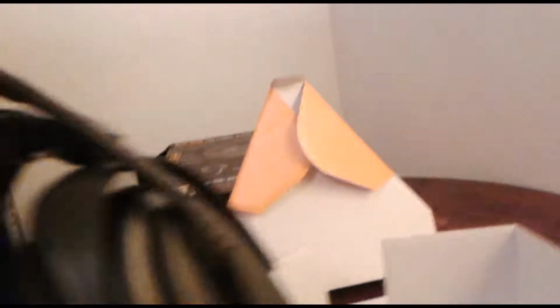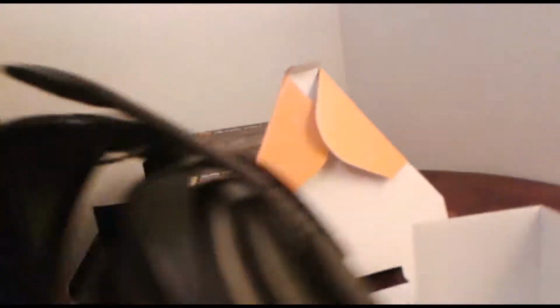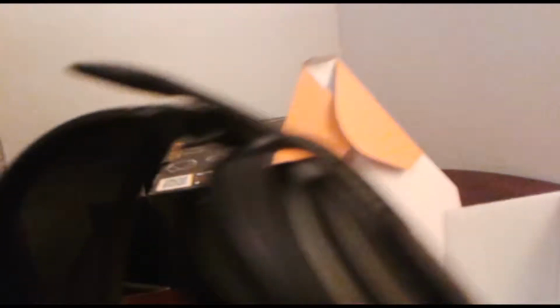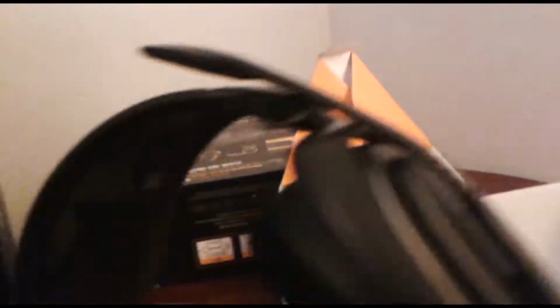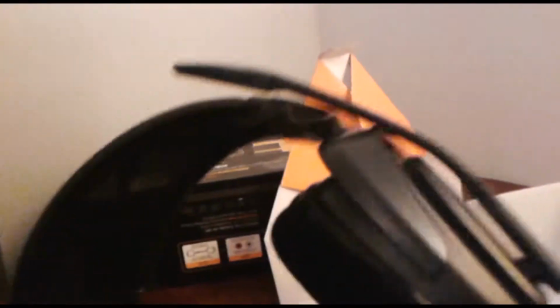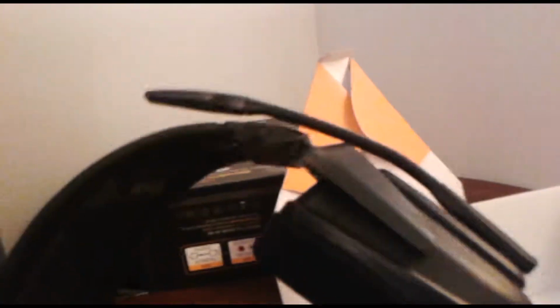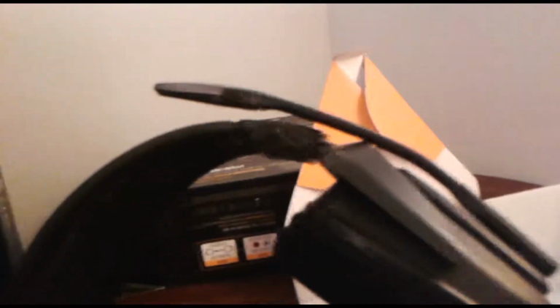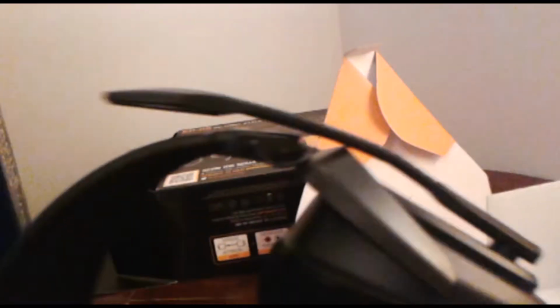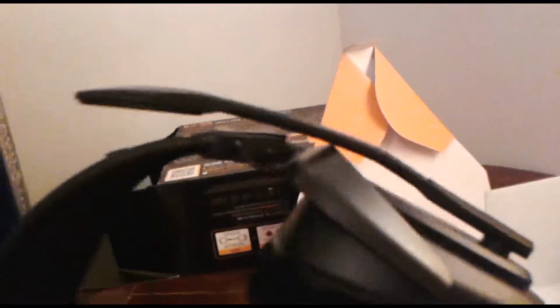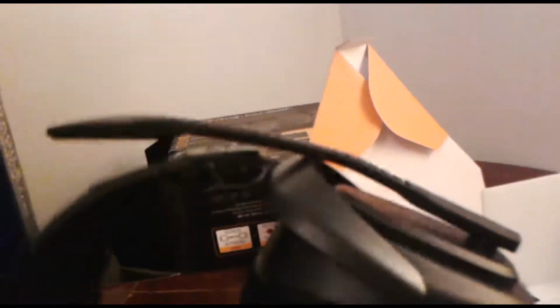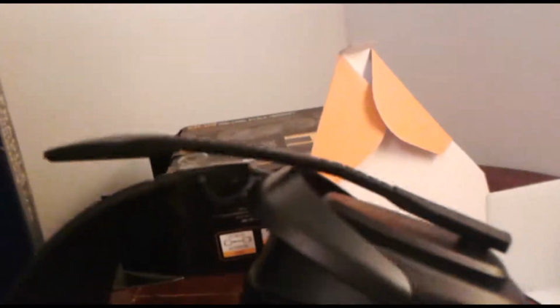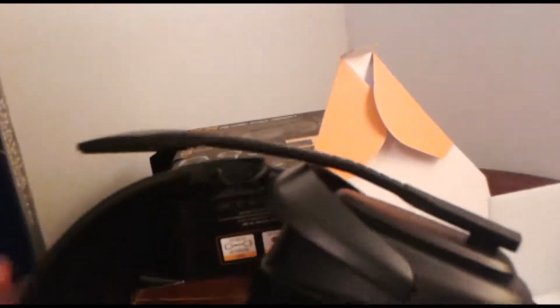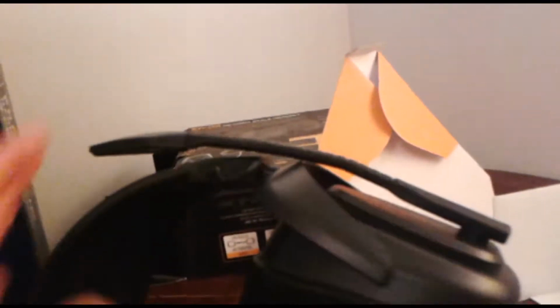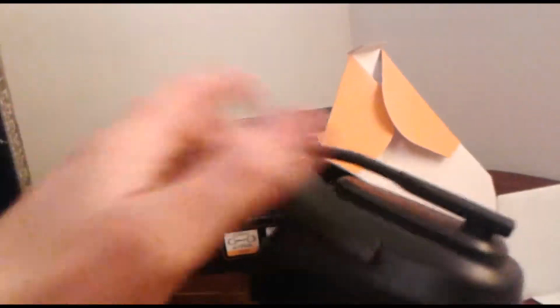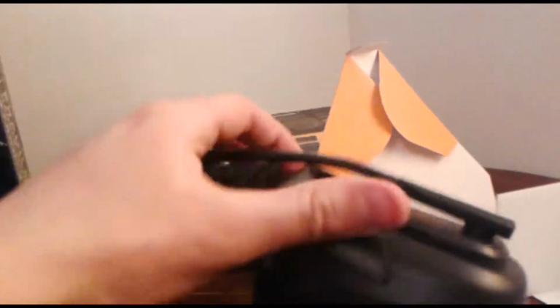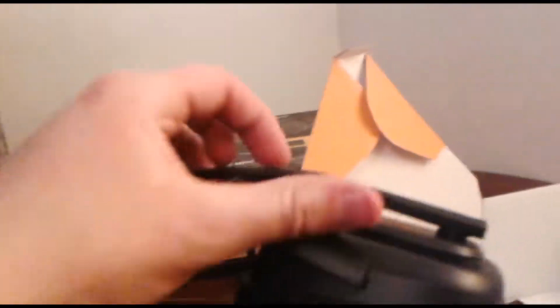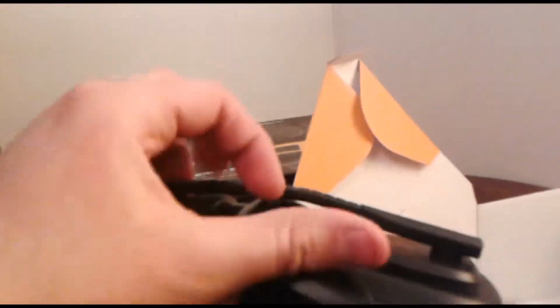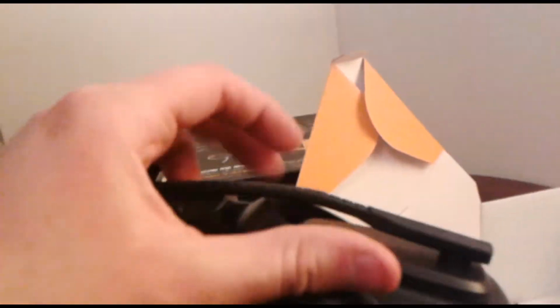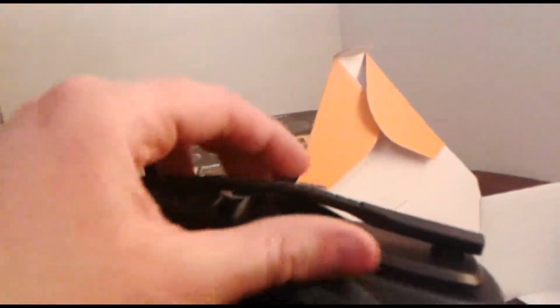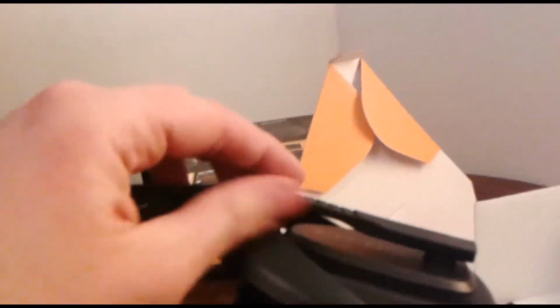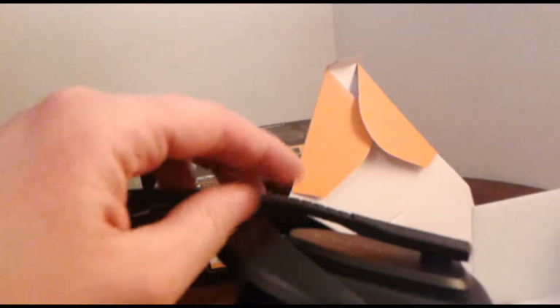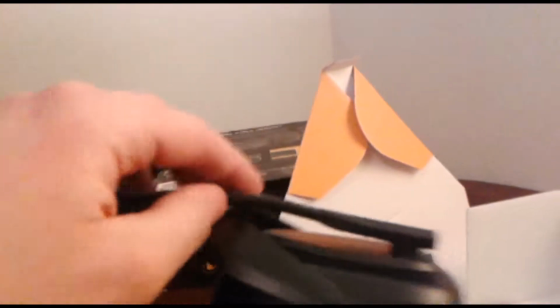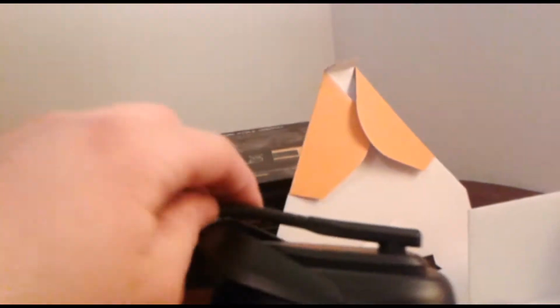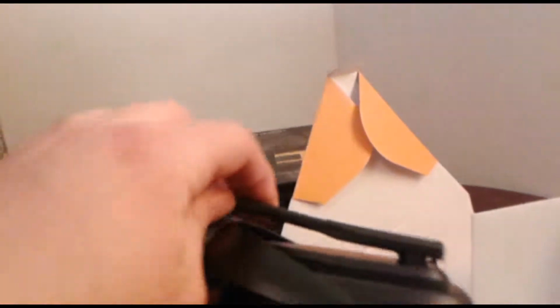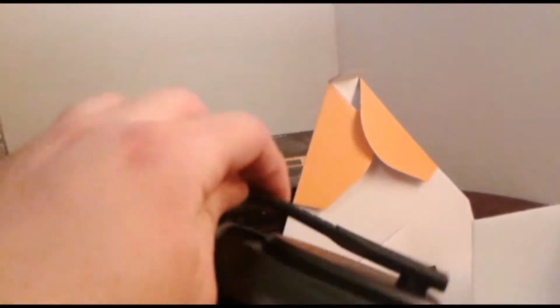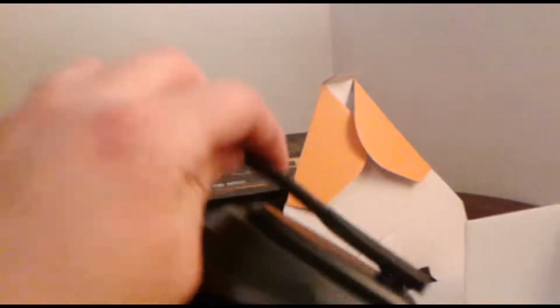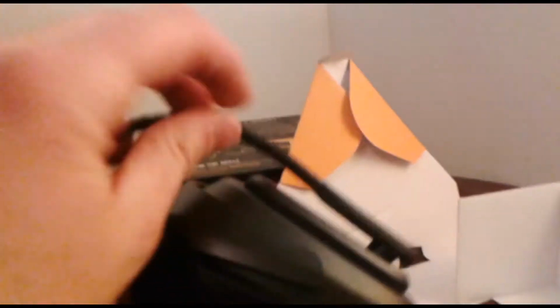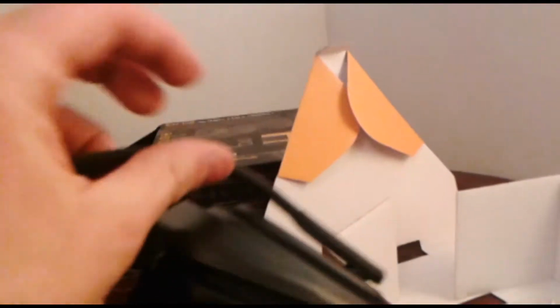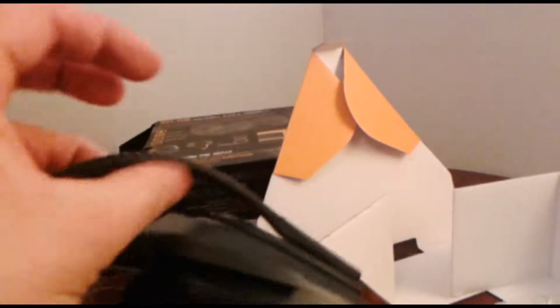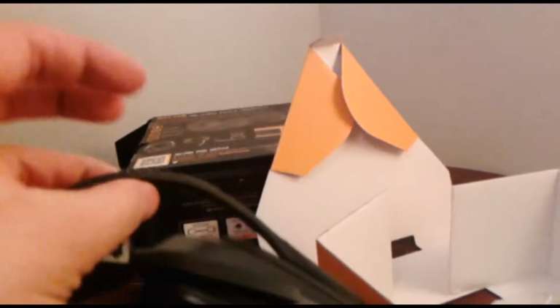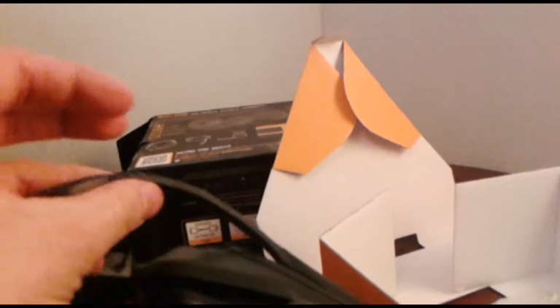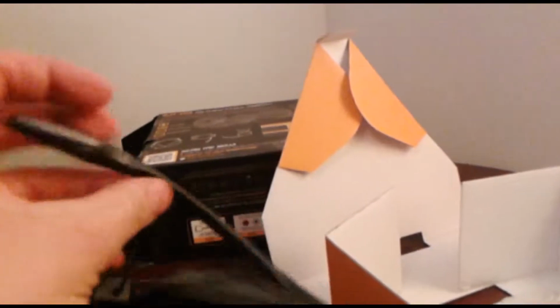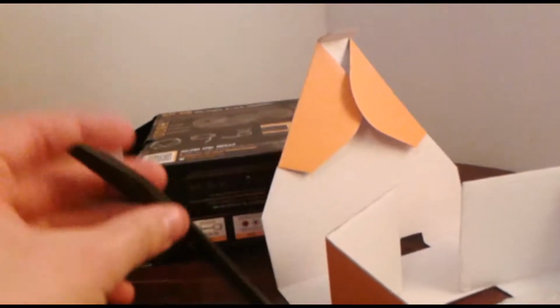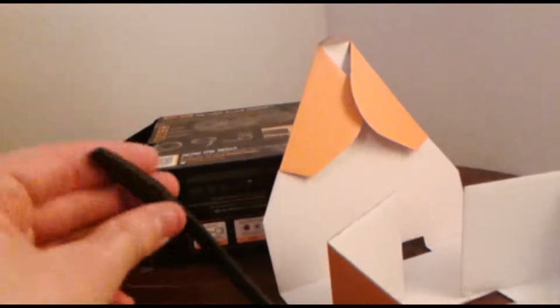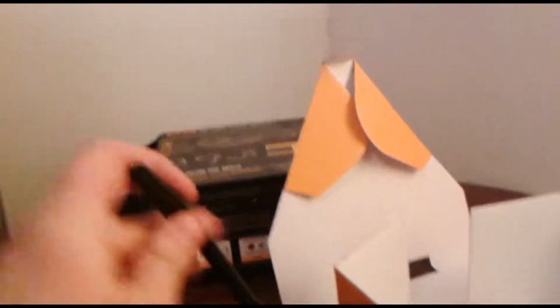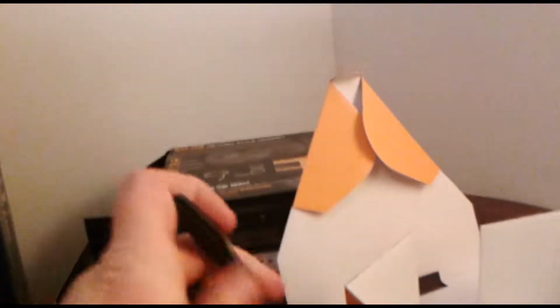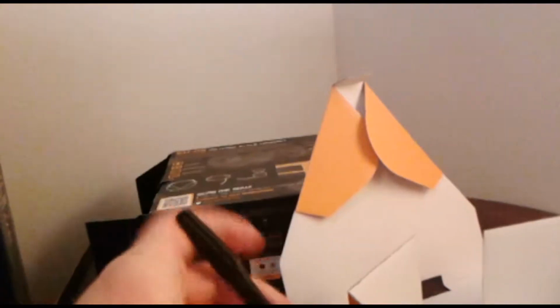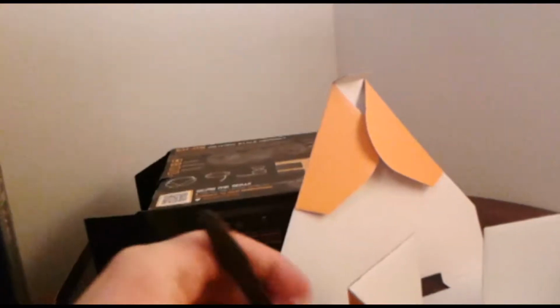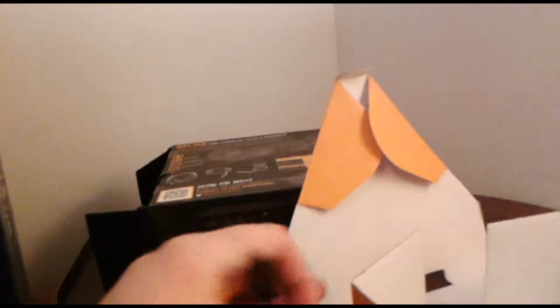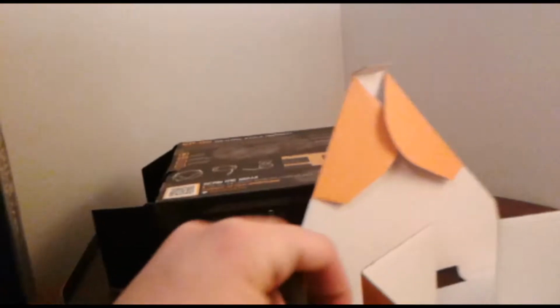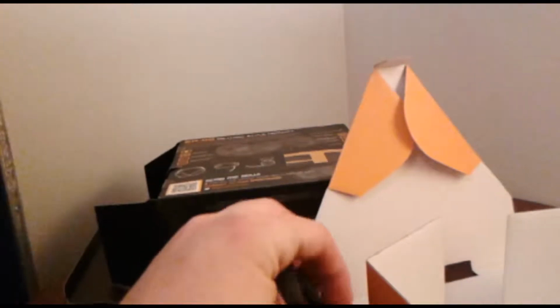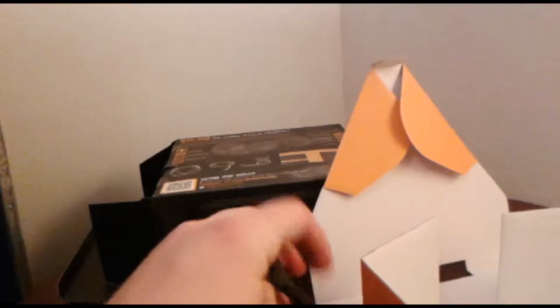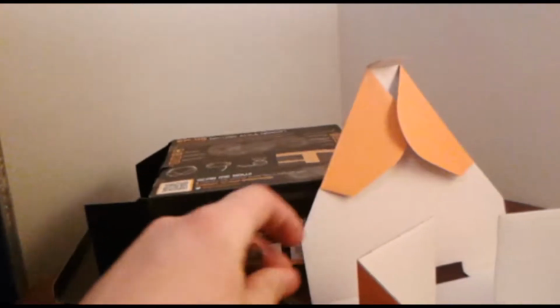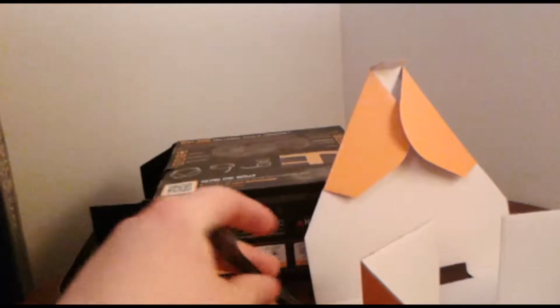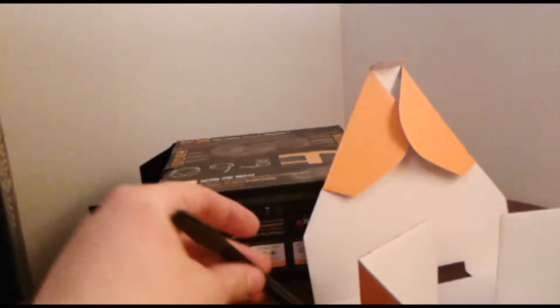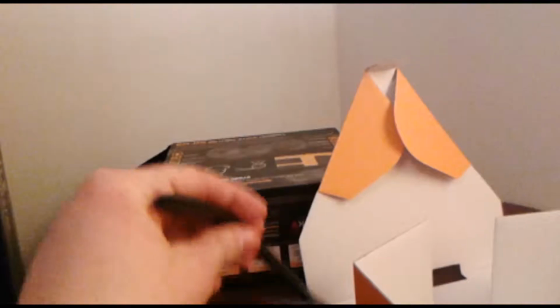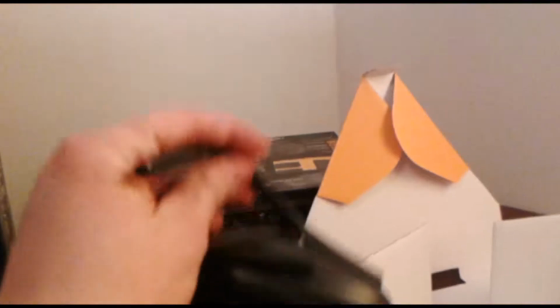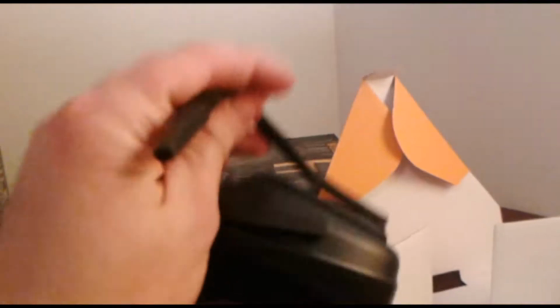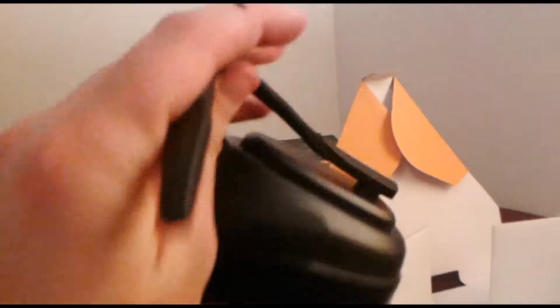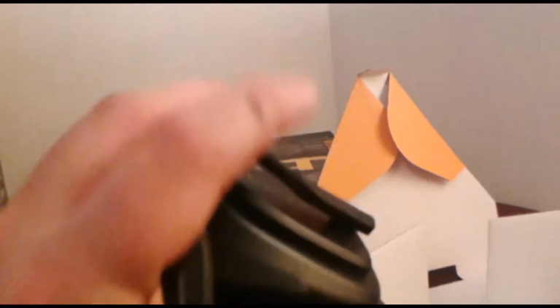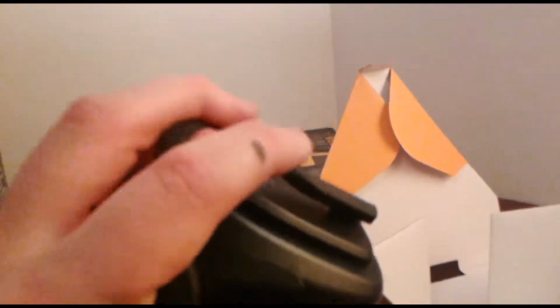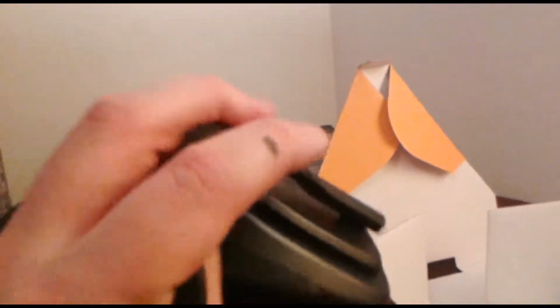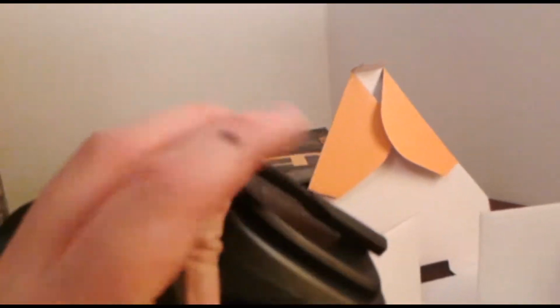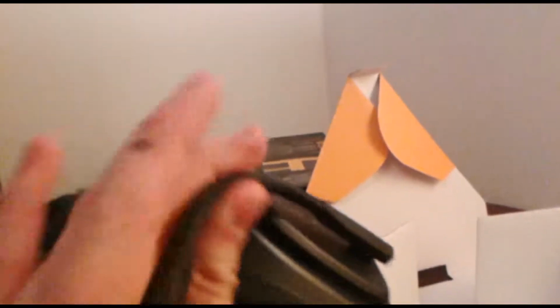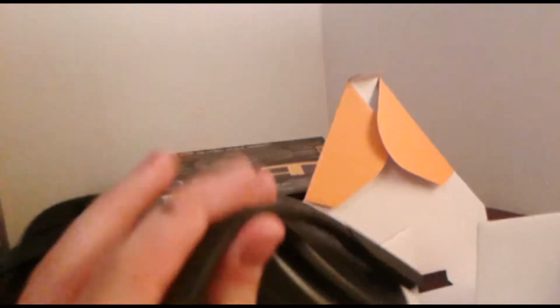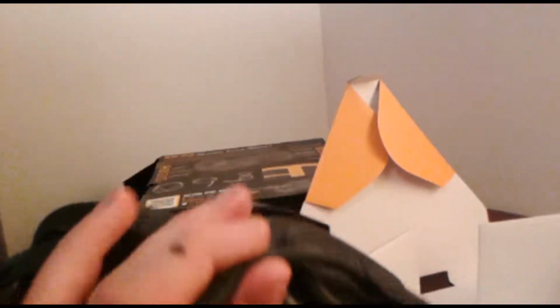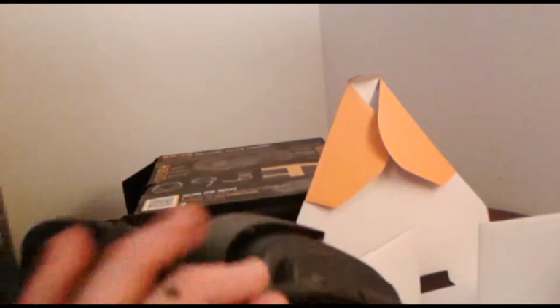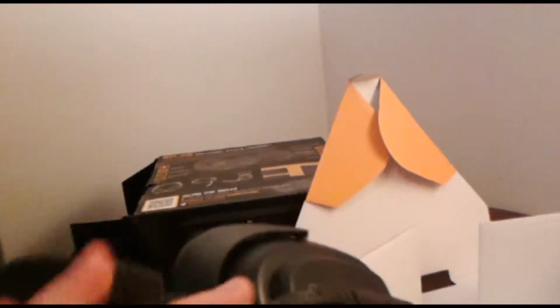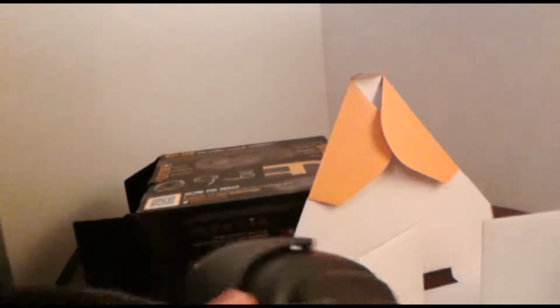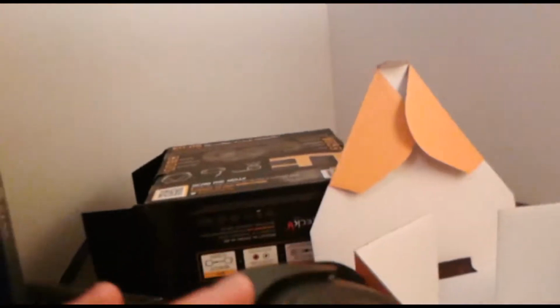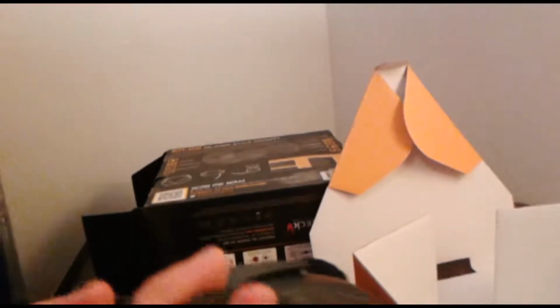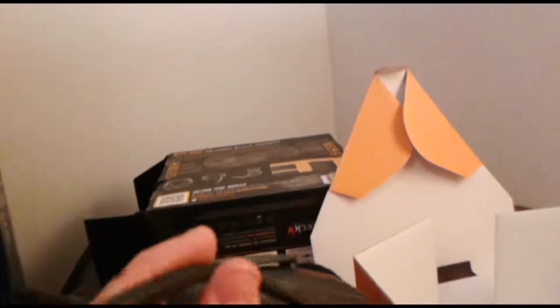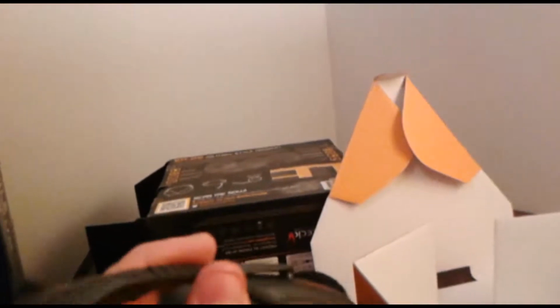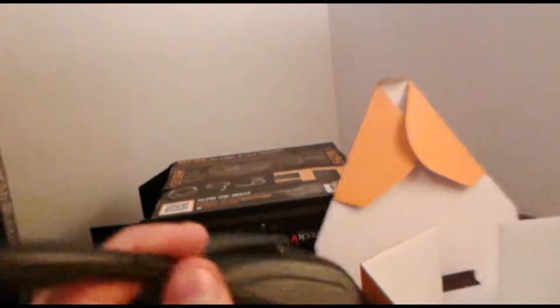Let's get a look at that microphone. It's like a flexible rubber.